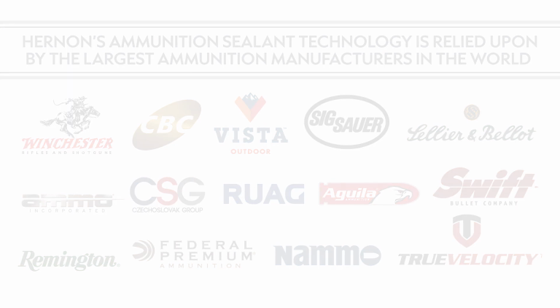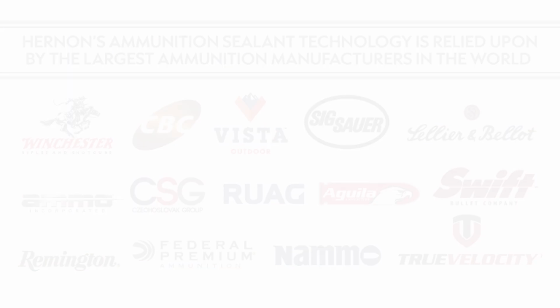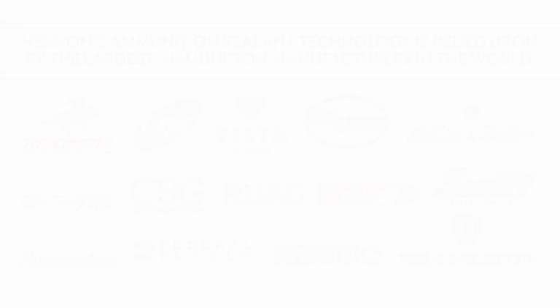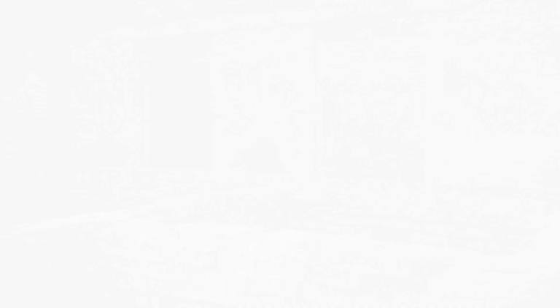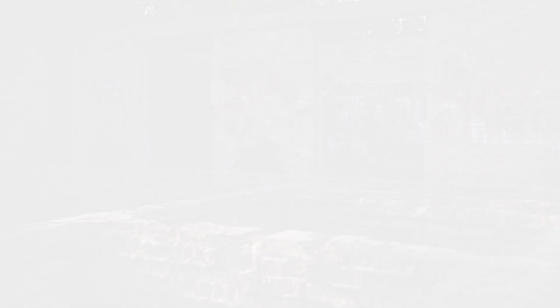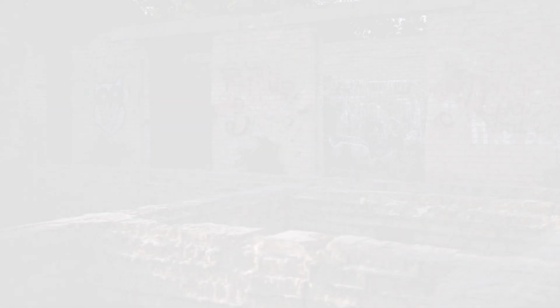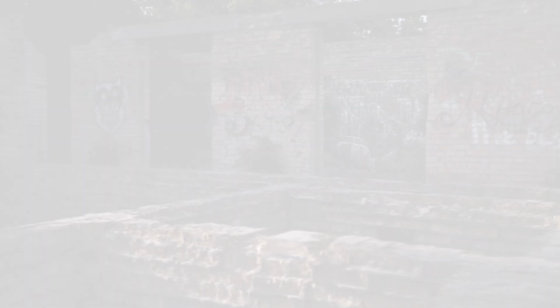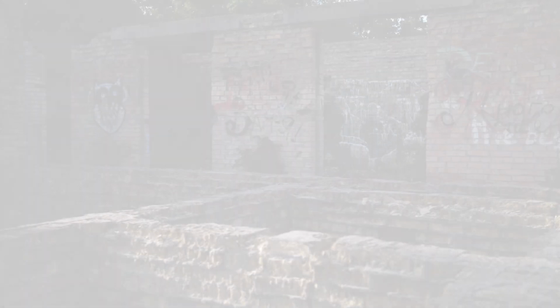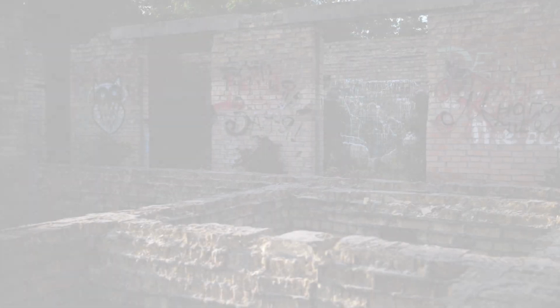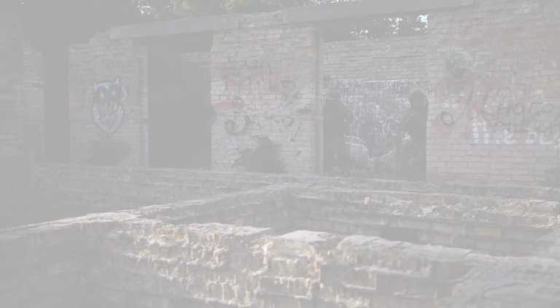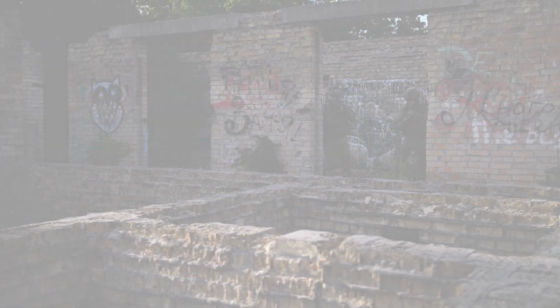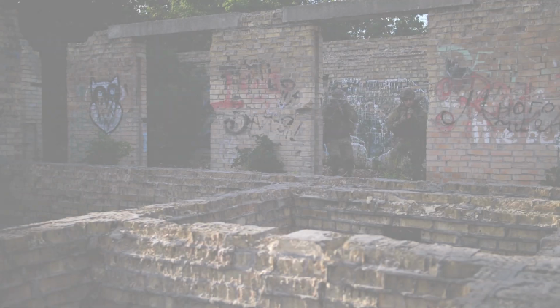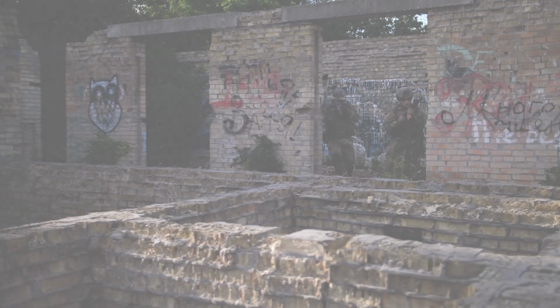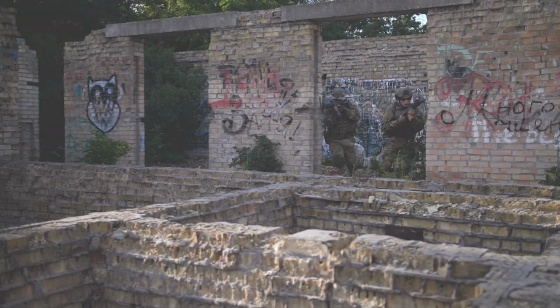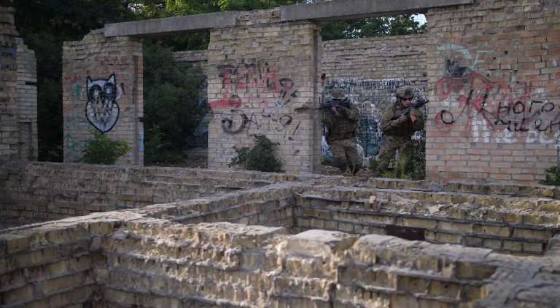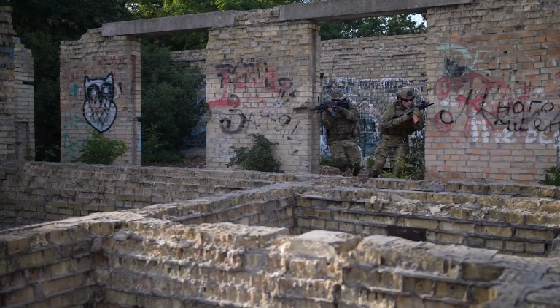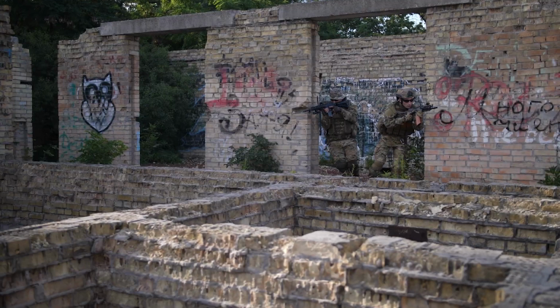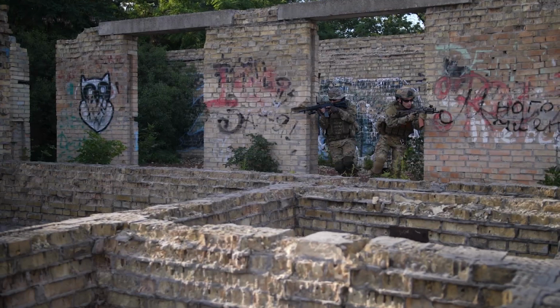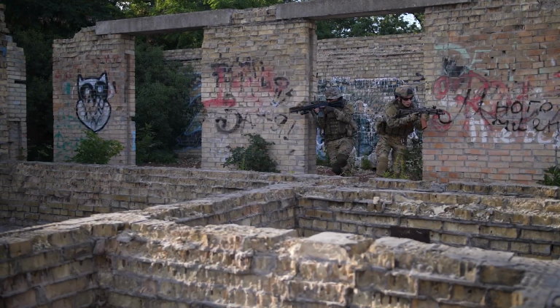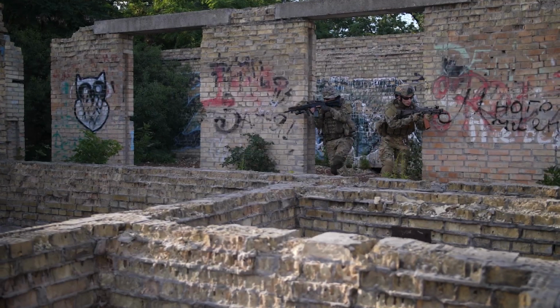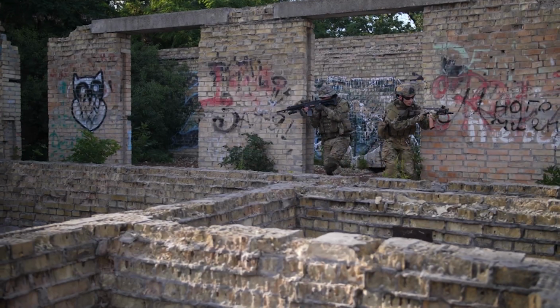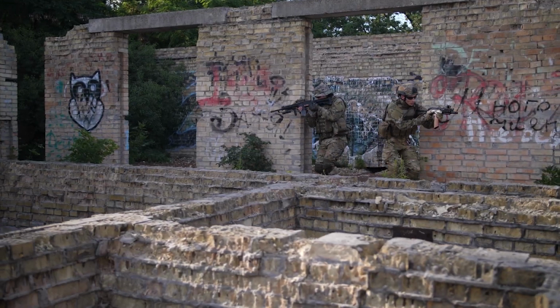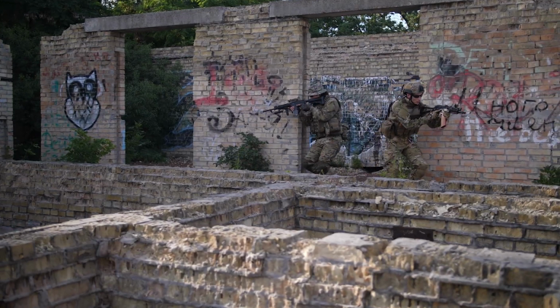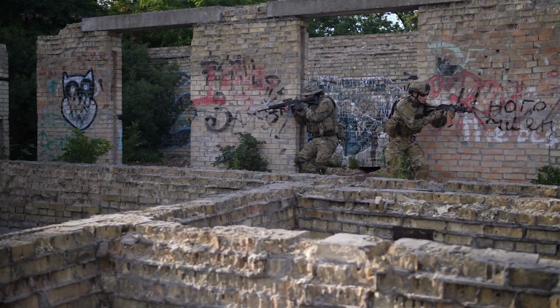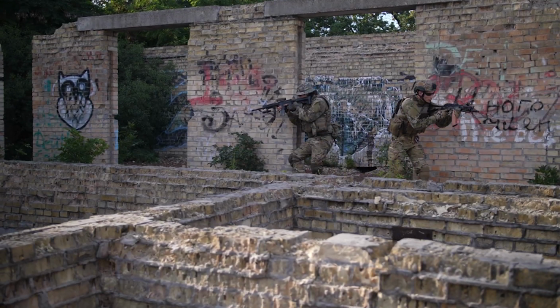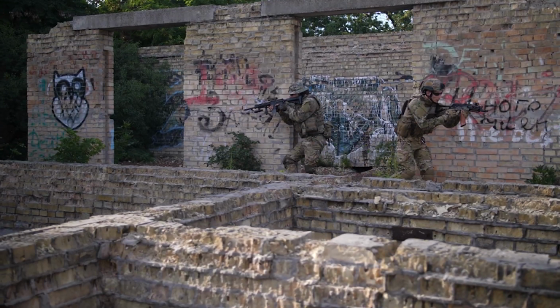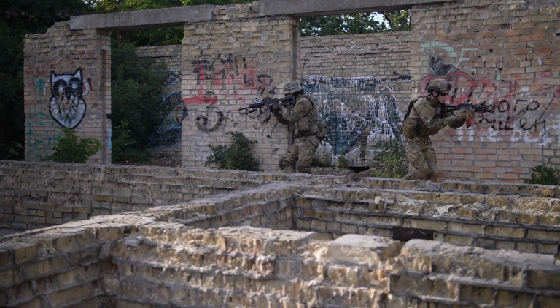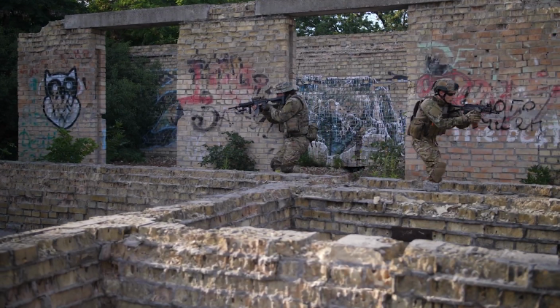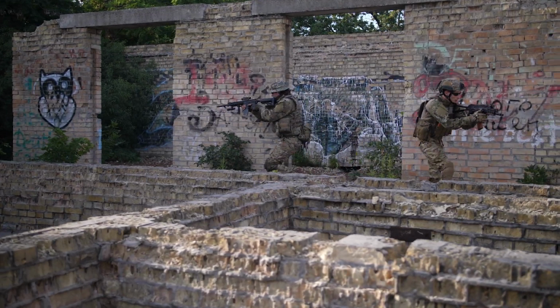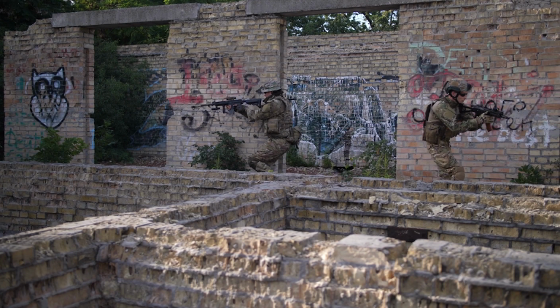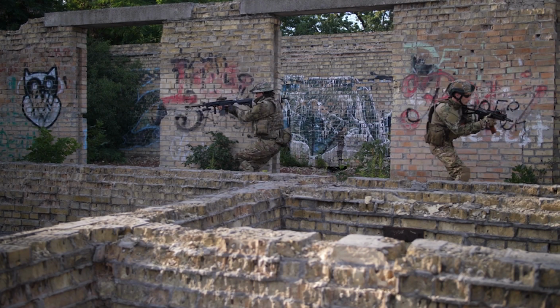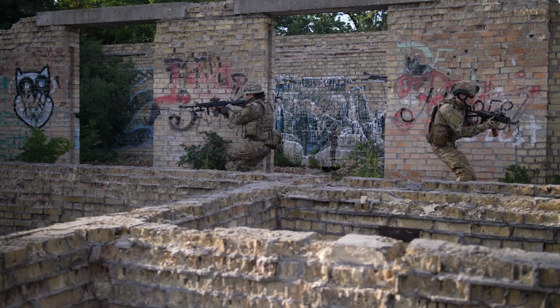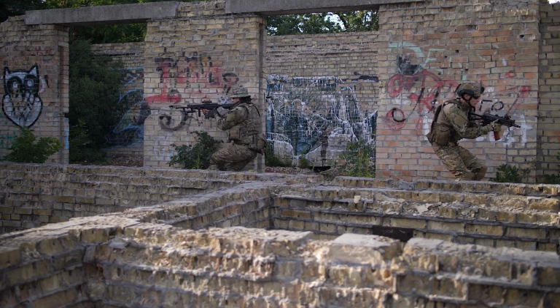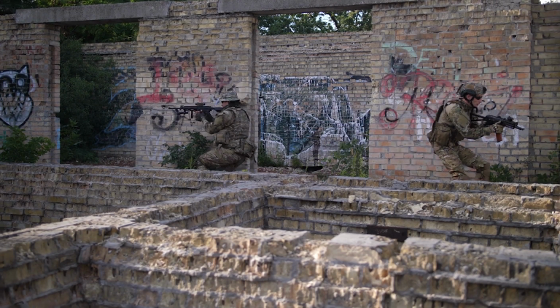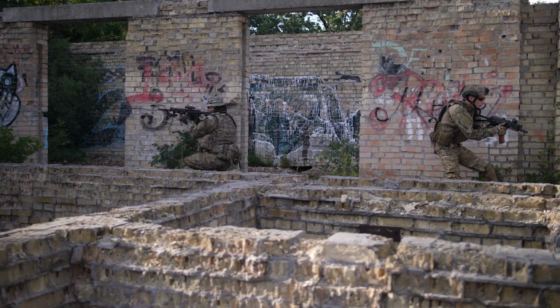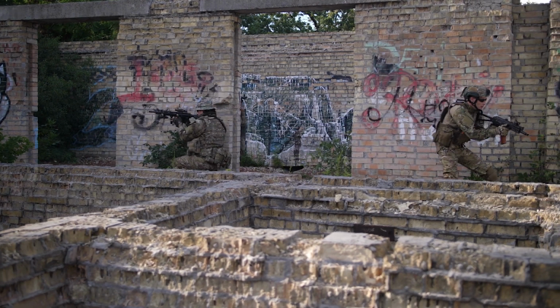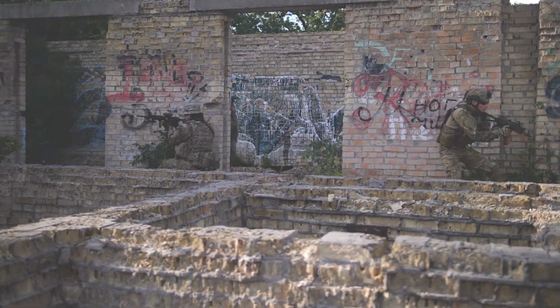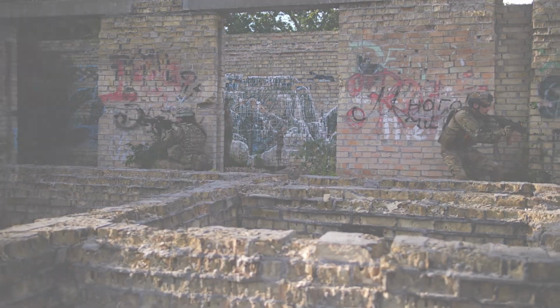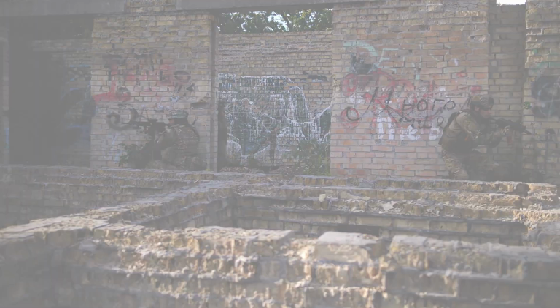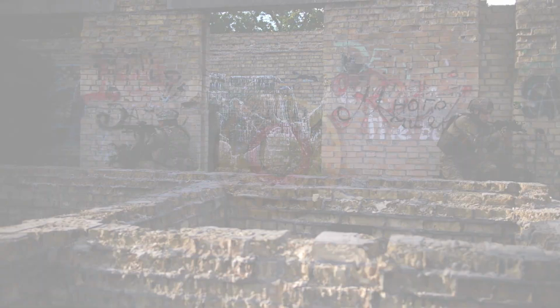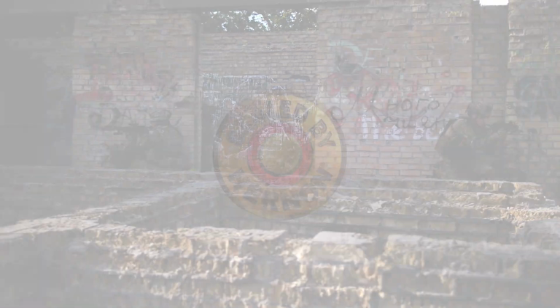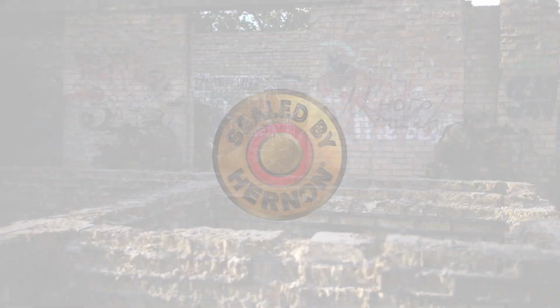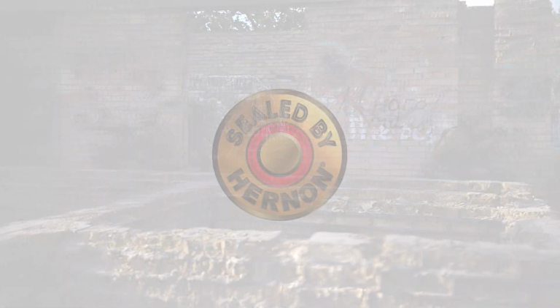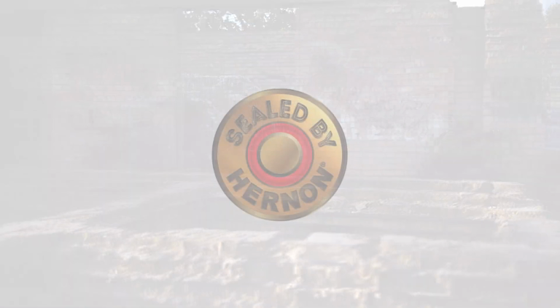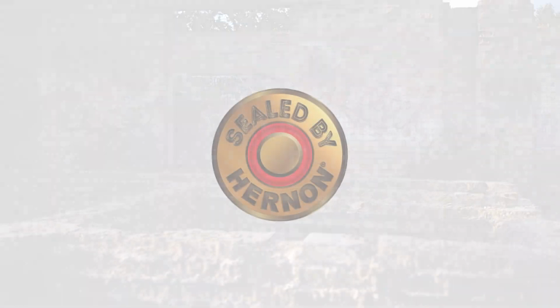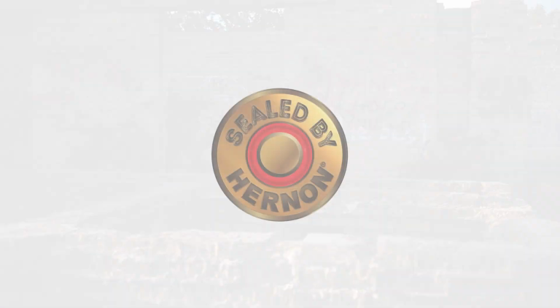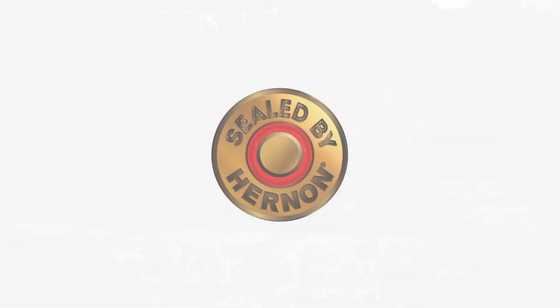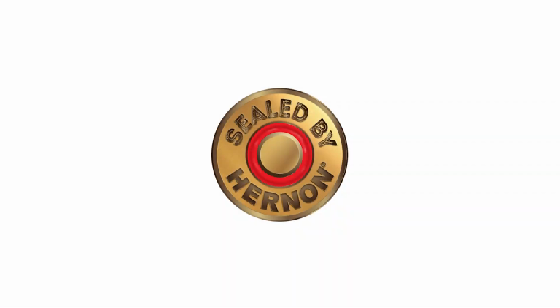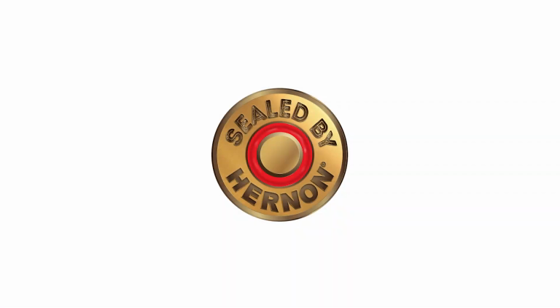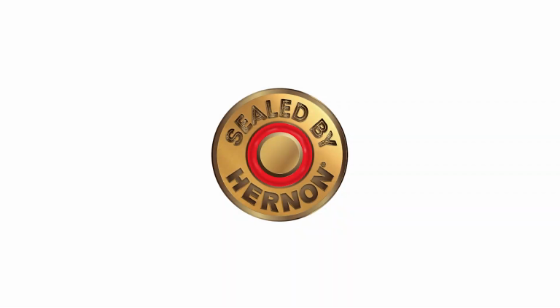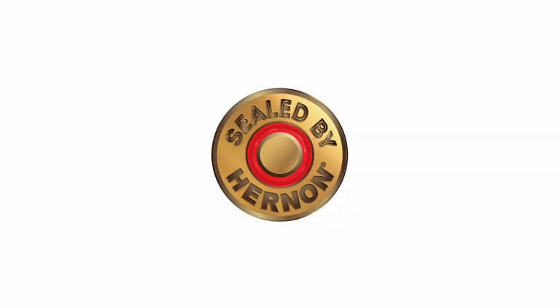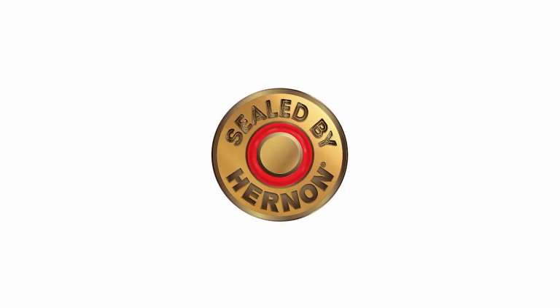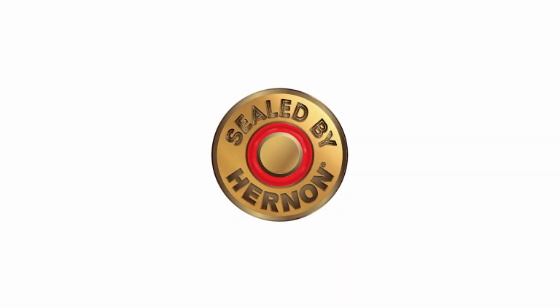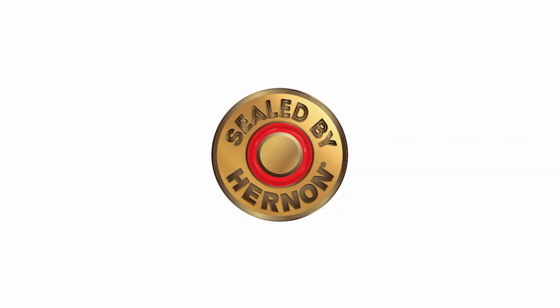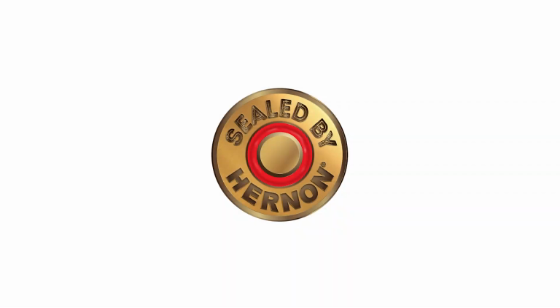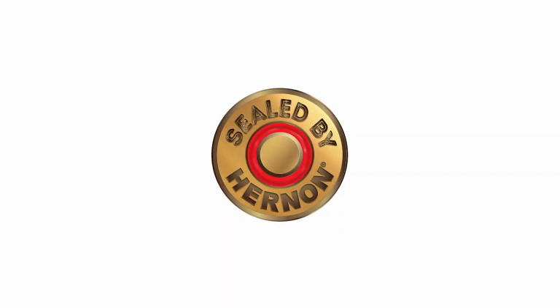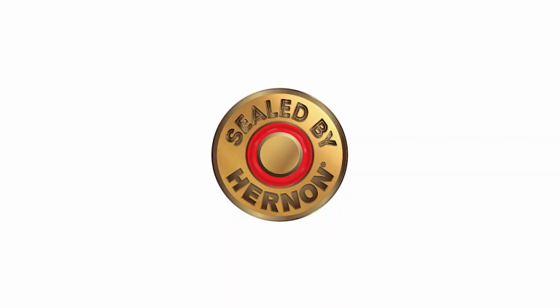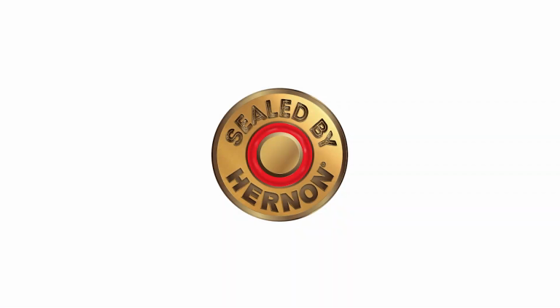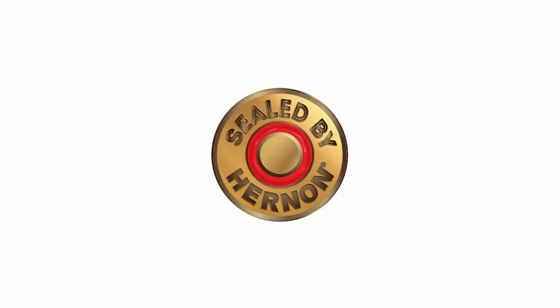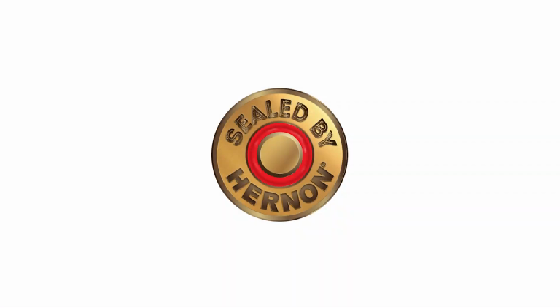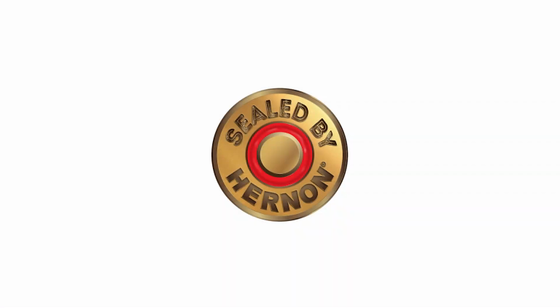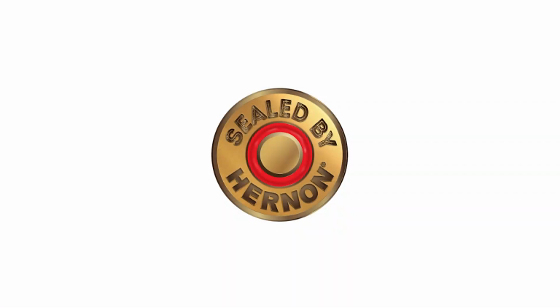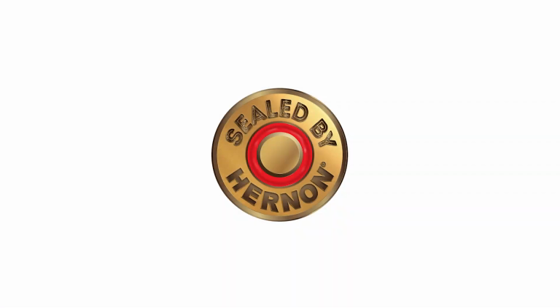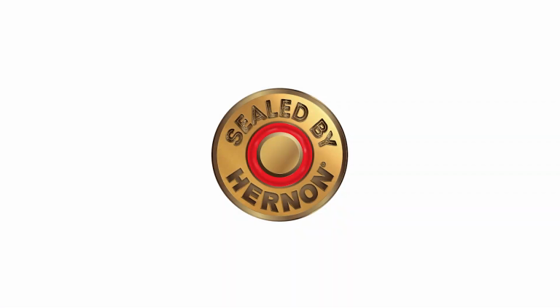So no matter how unpredictable the environment, if it's sealed by Hernan, rest assured your ammunition will be predictable.